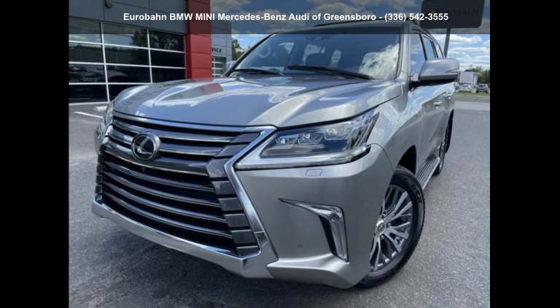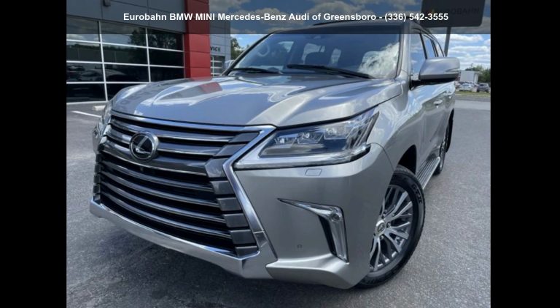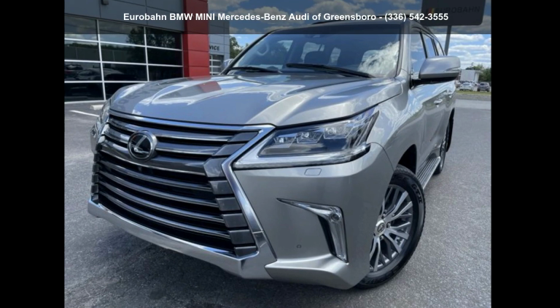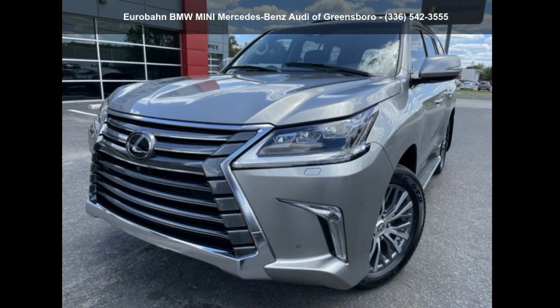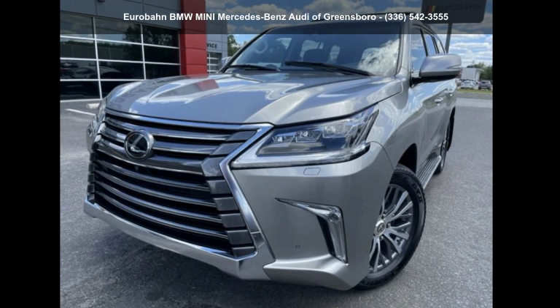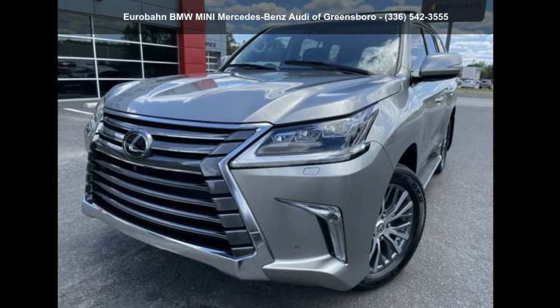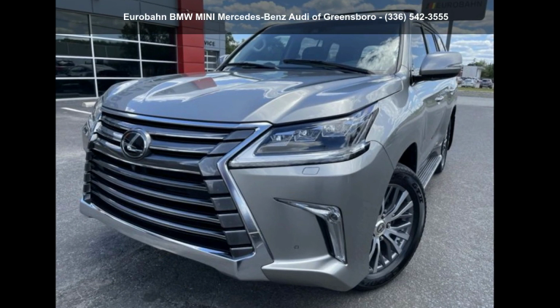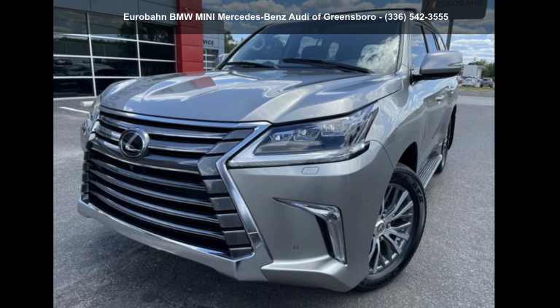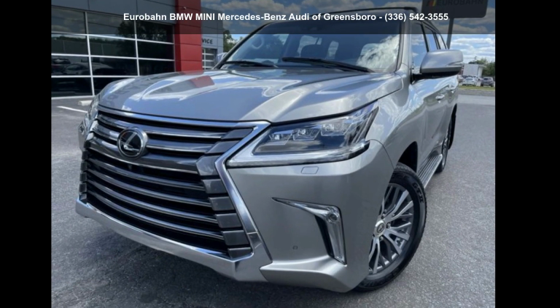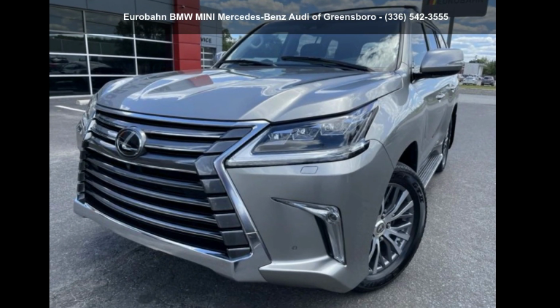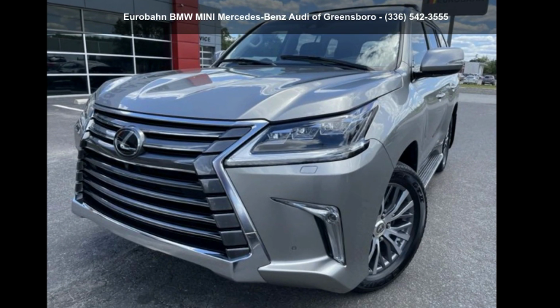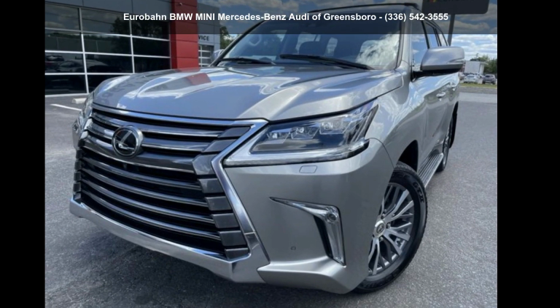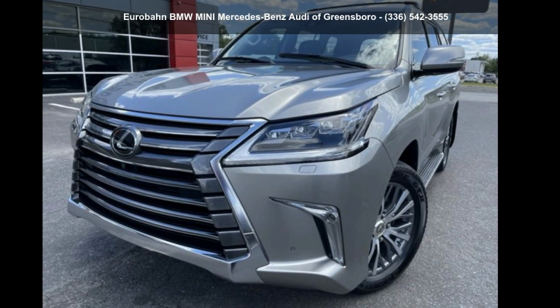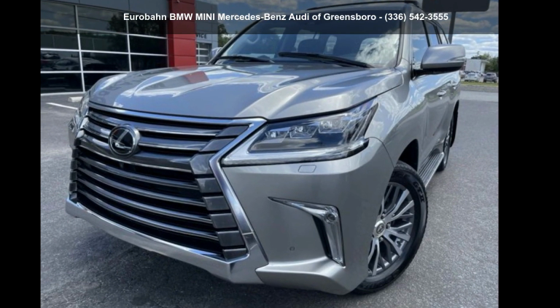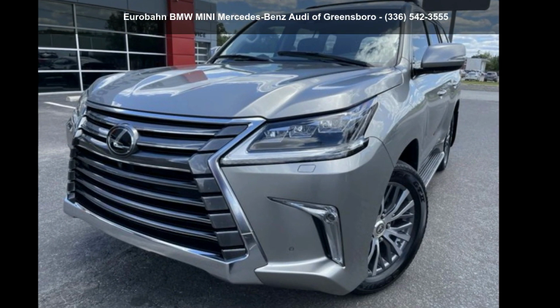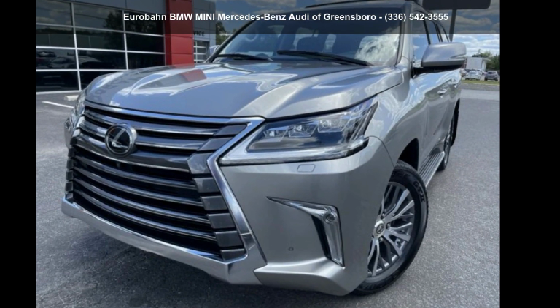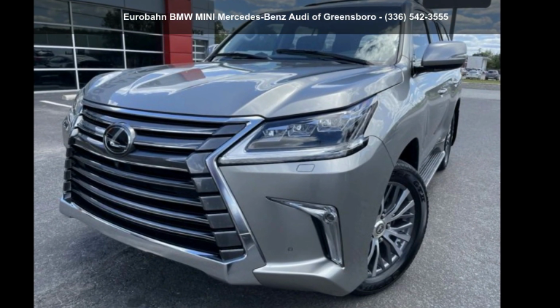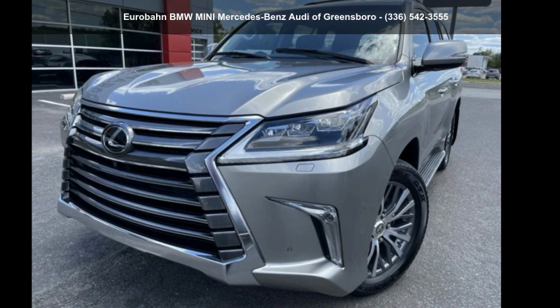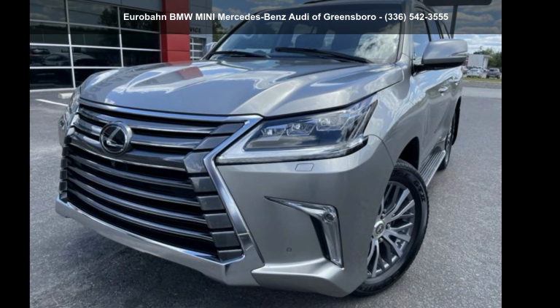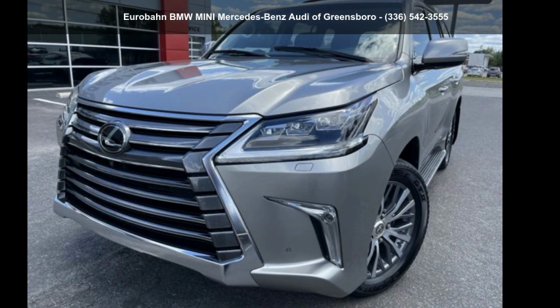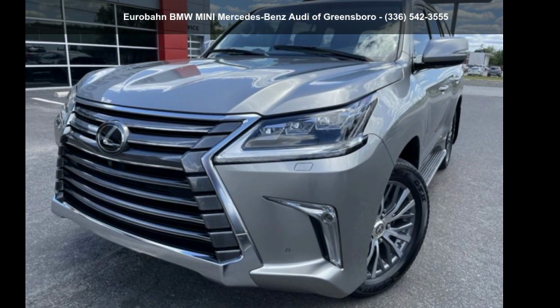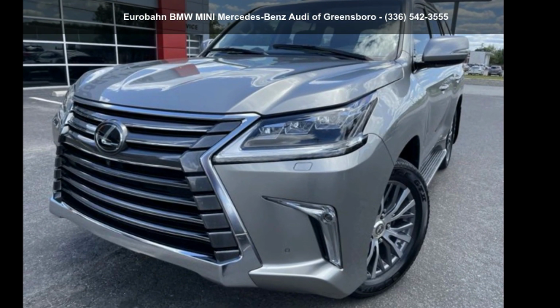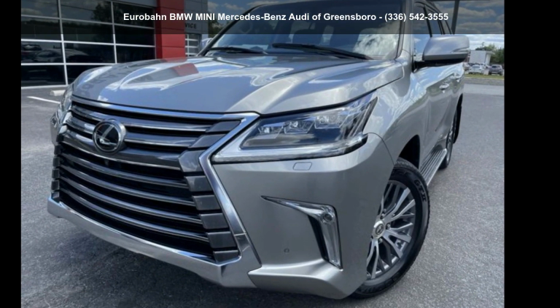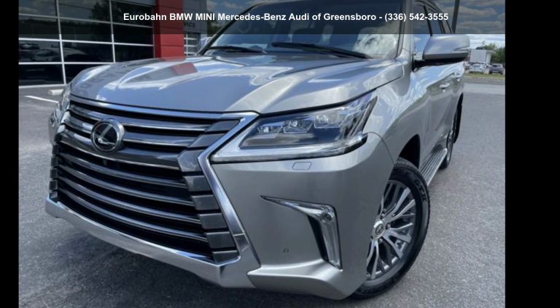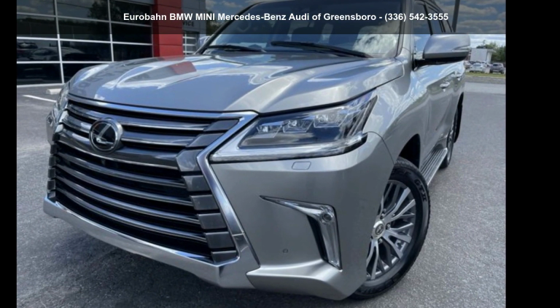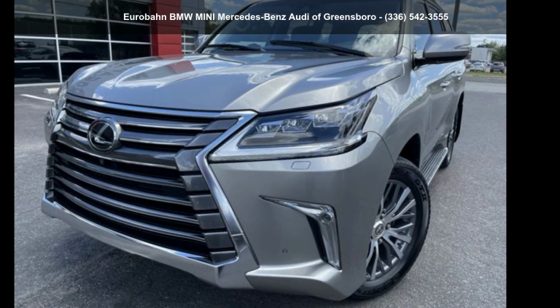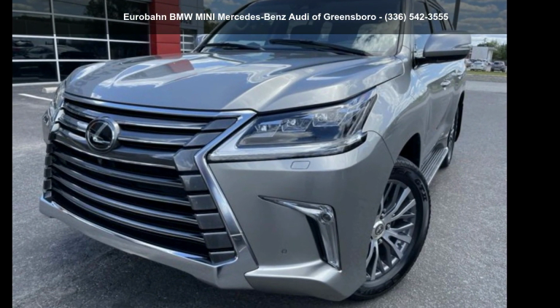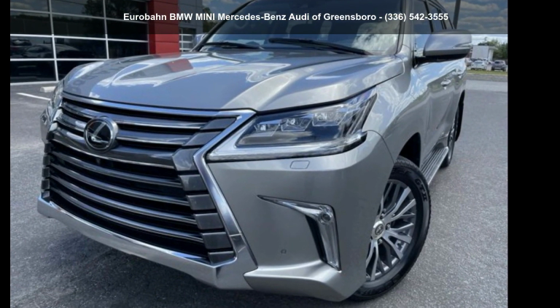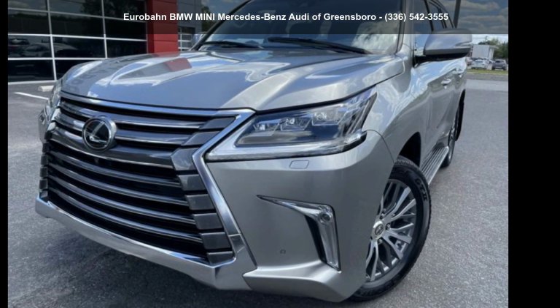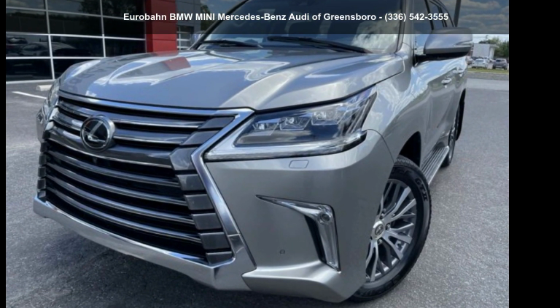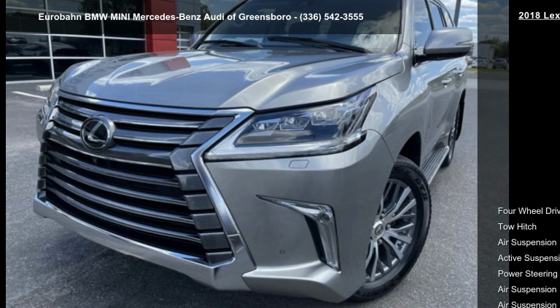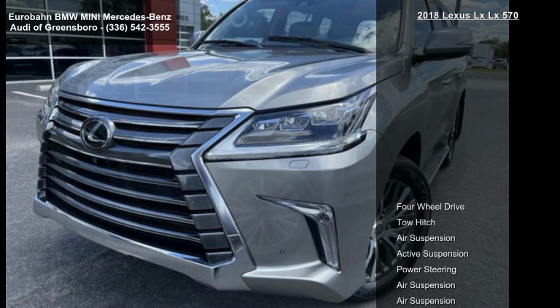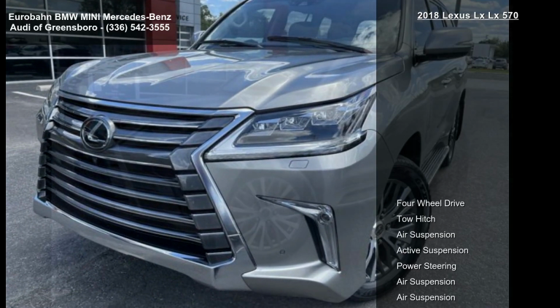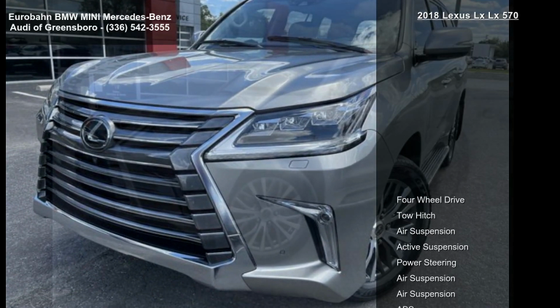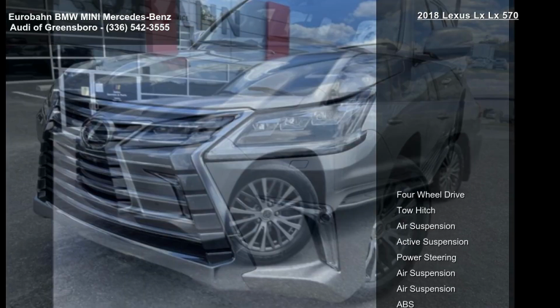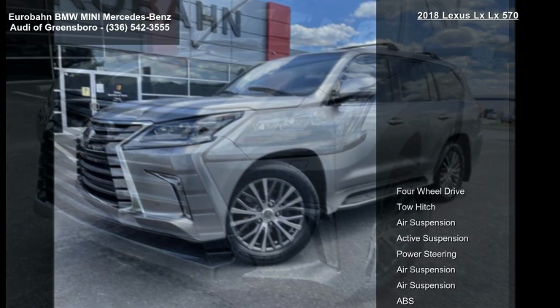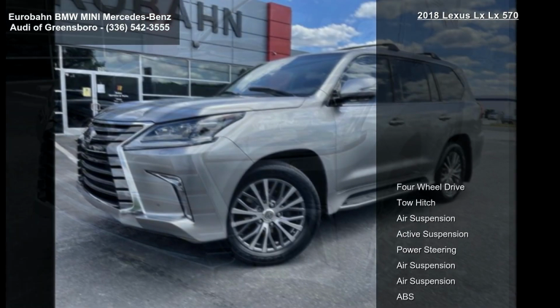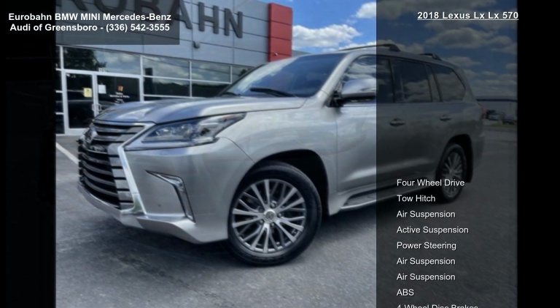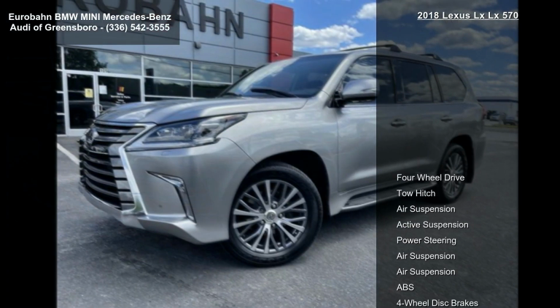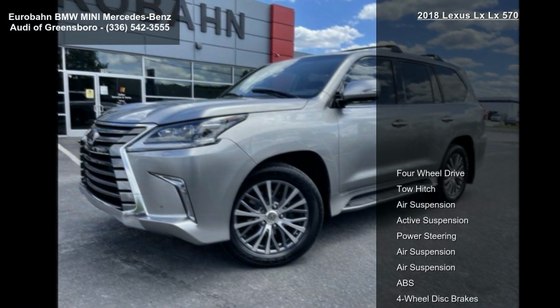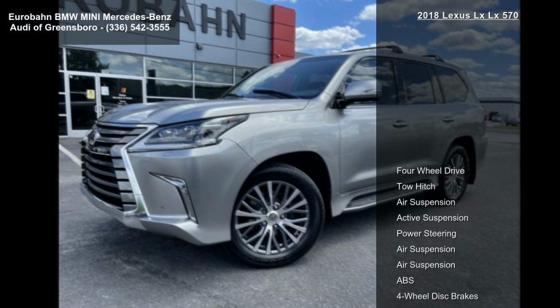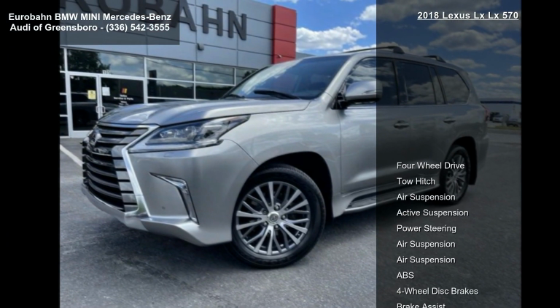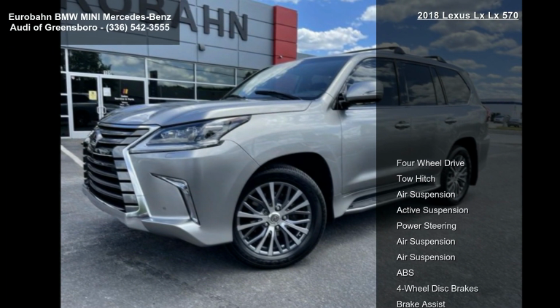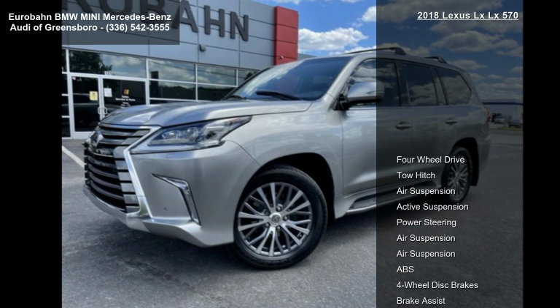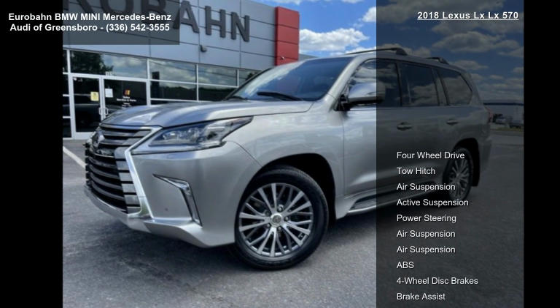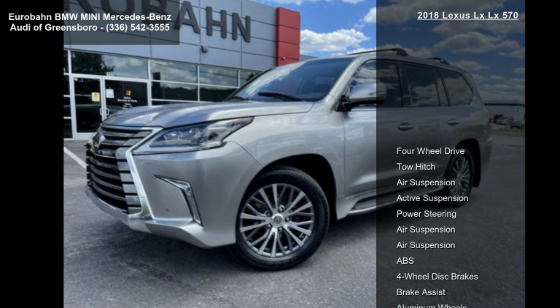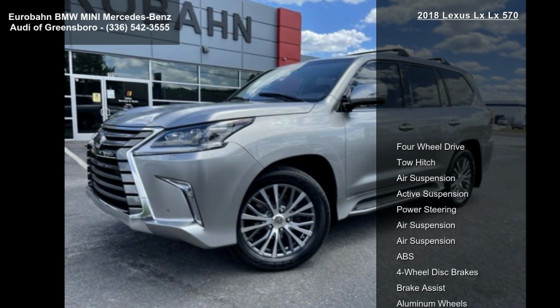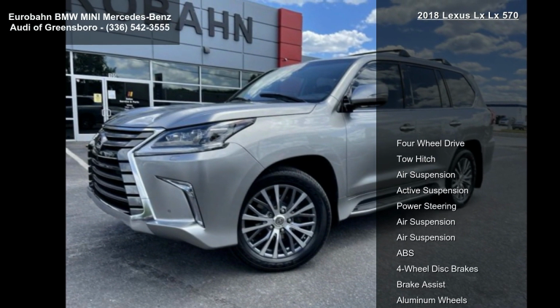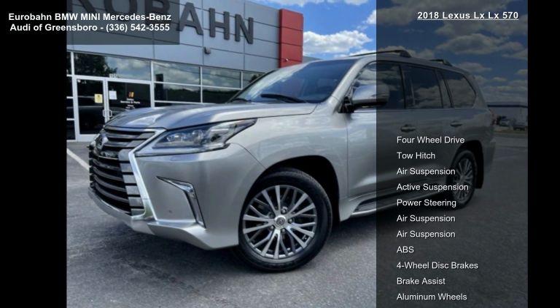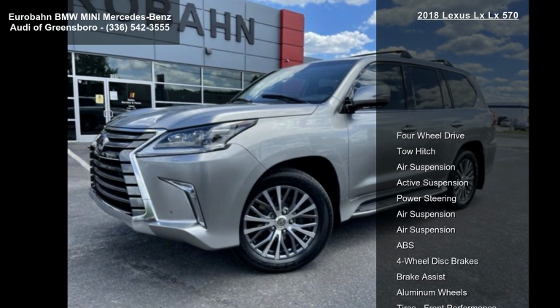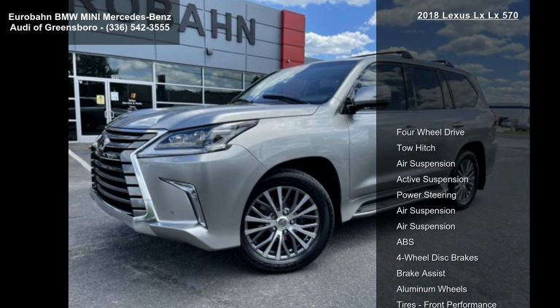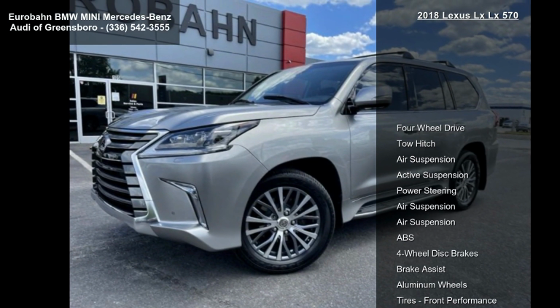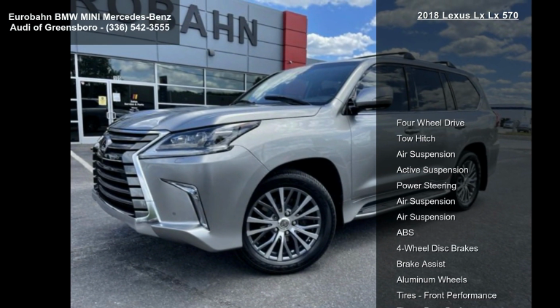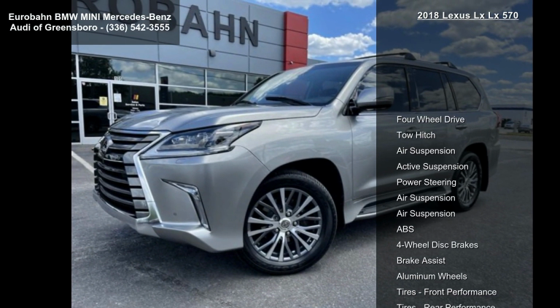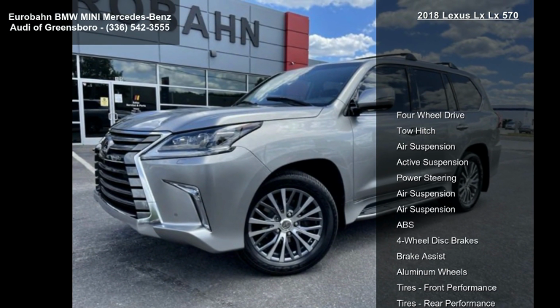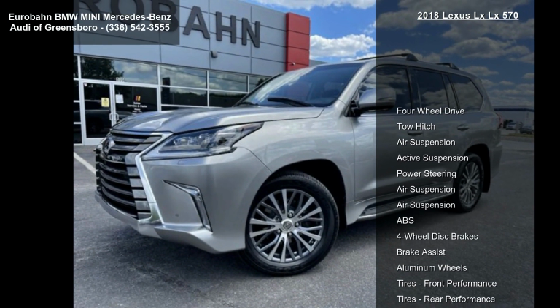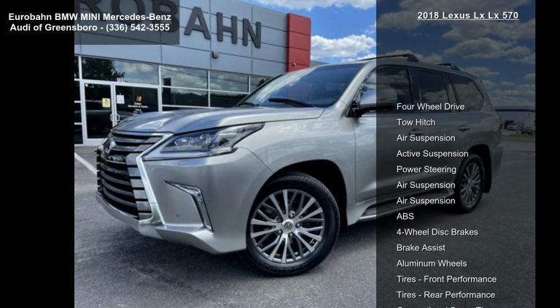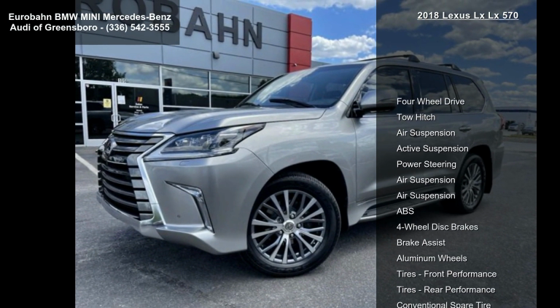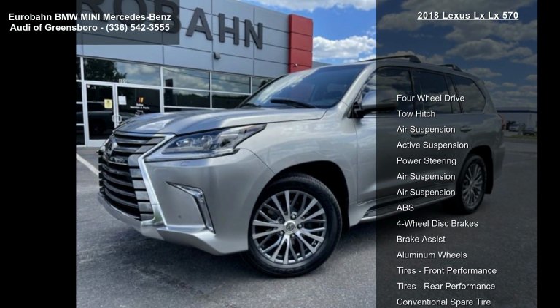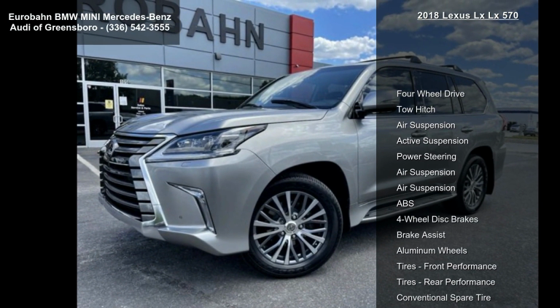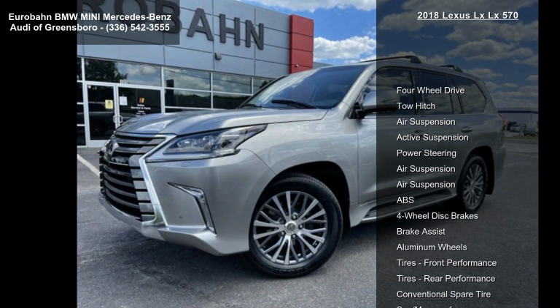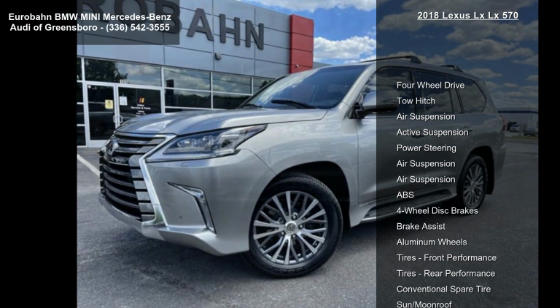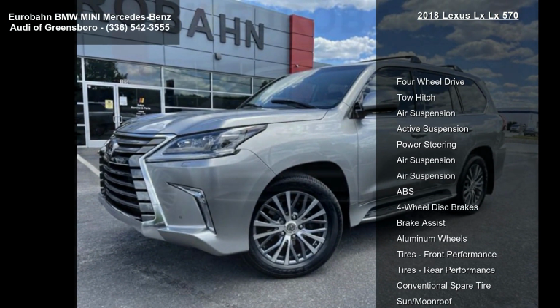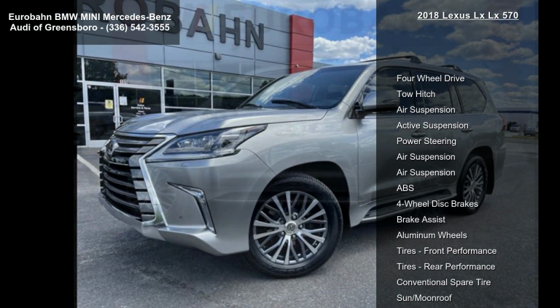Step into the Lexus 2018 Lucis LX570. If you are looking for a first-class ride, you have found it.